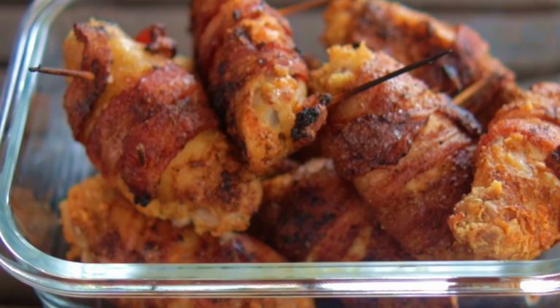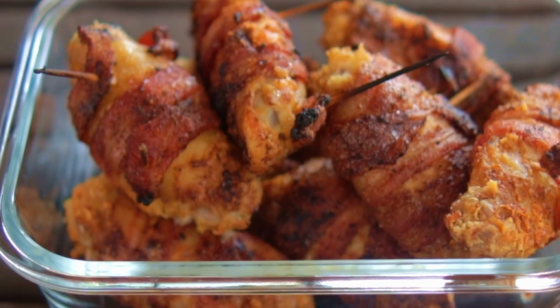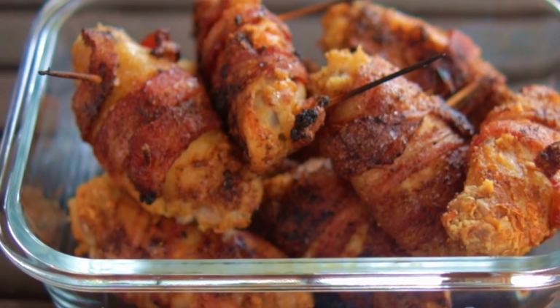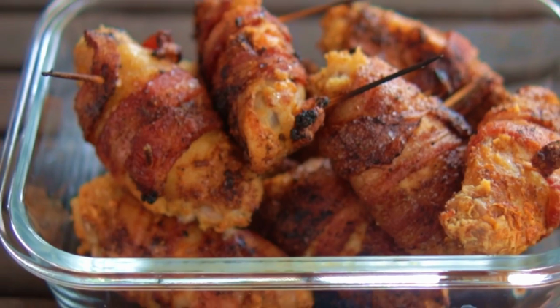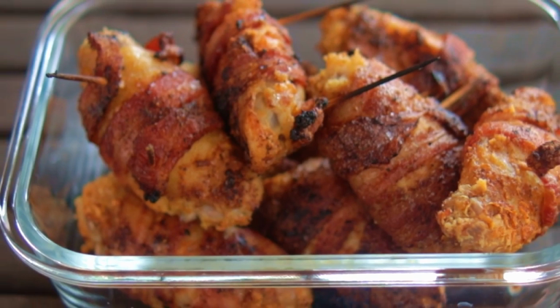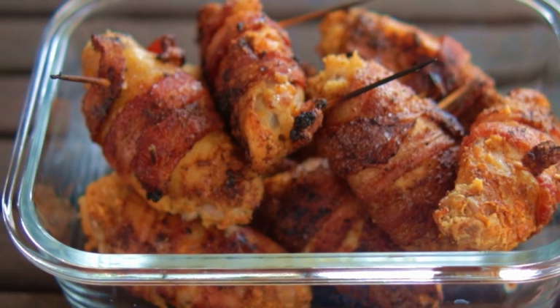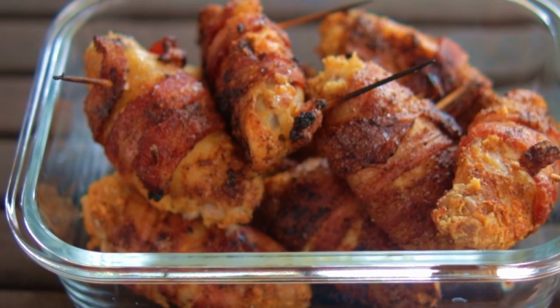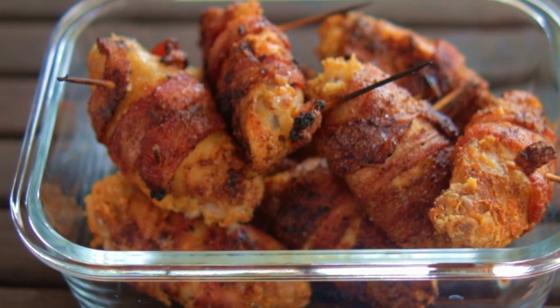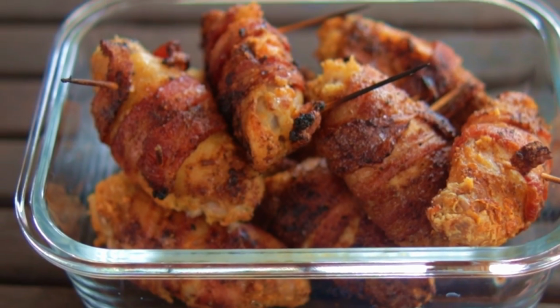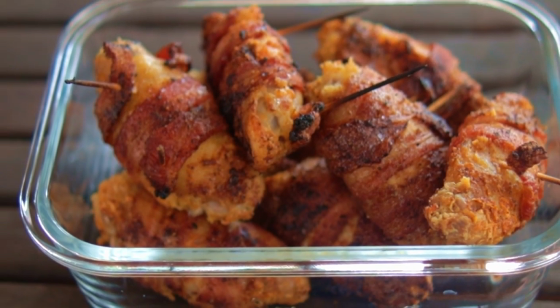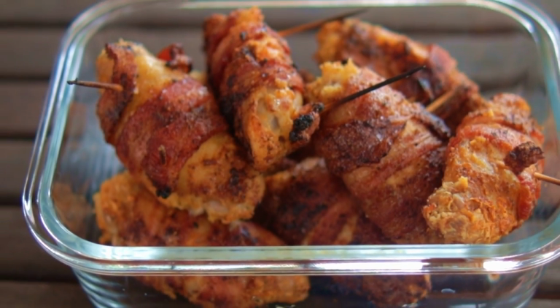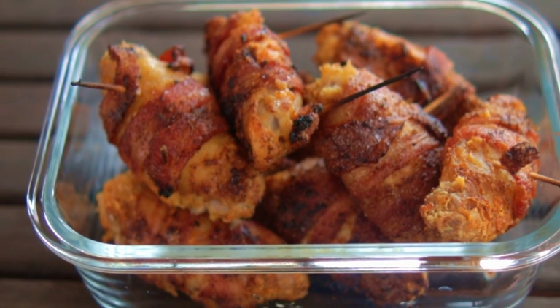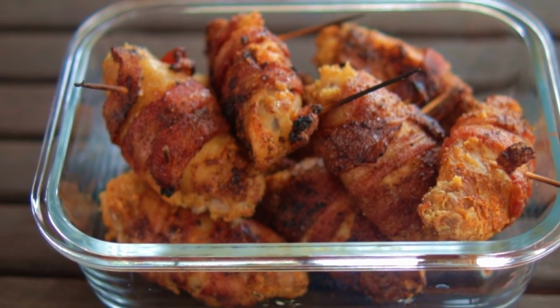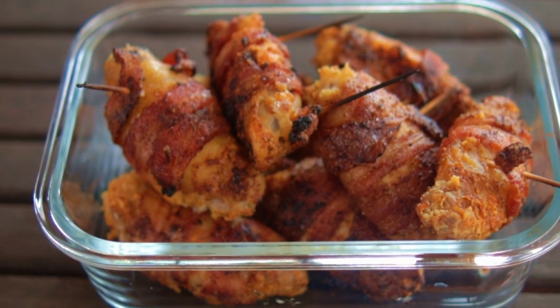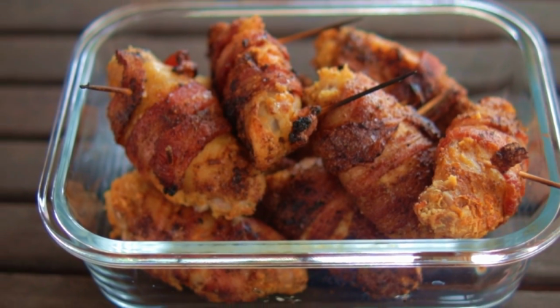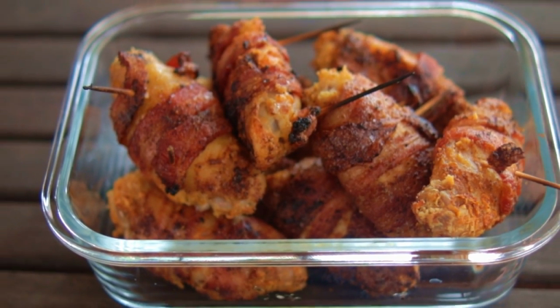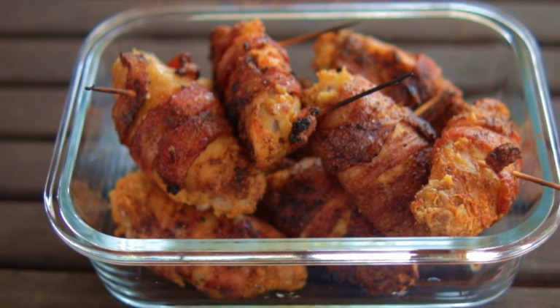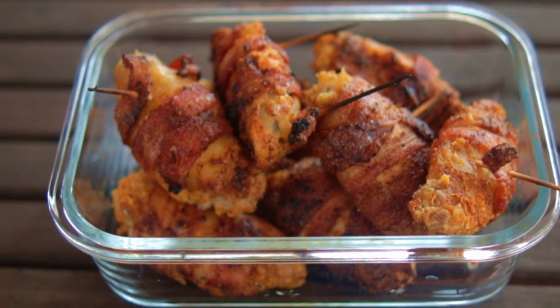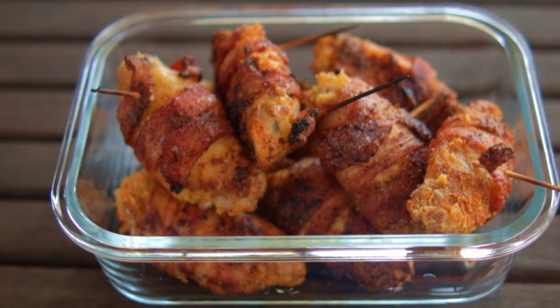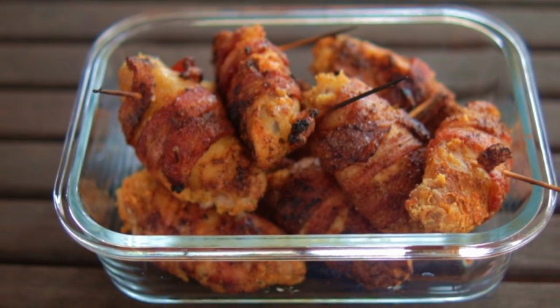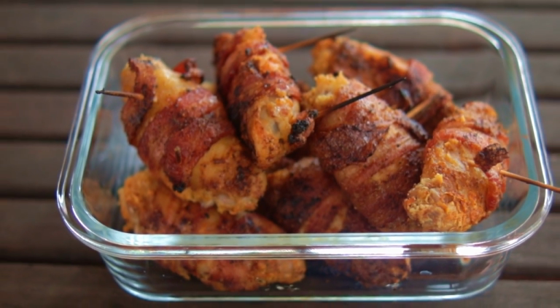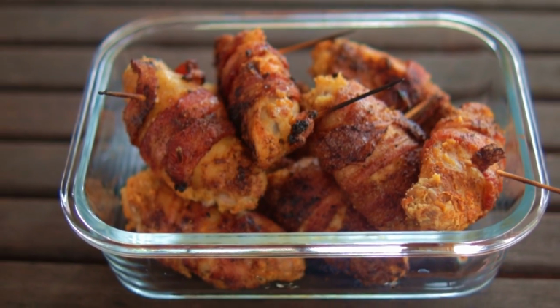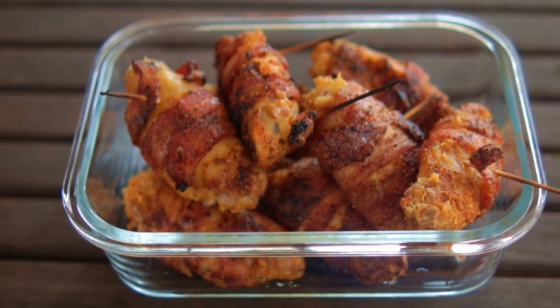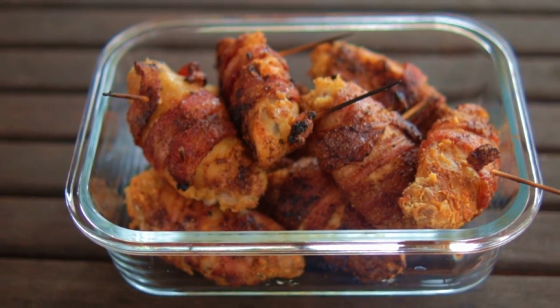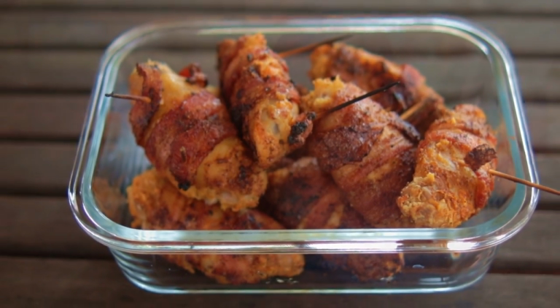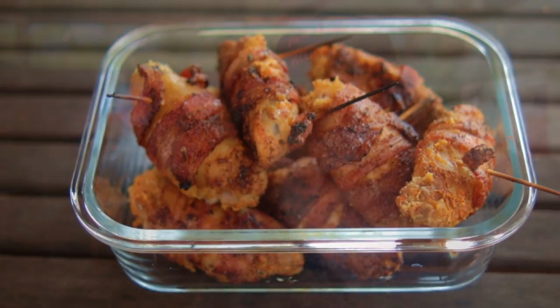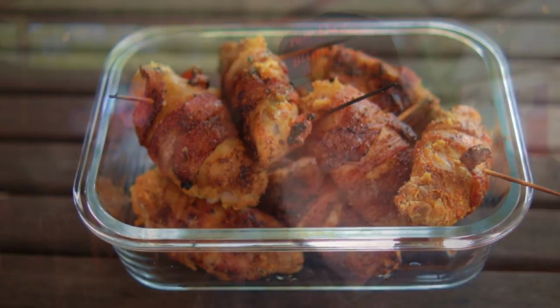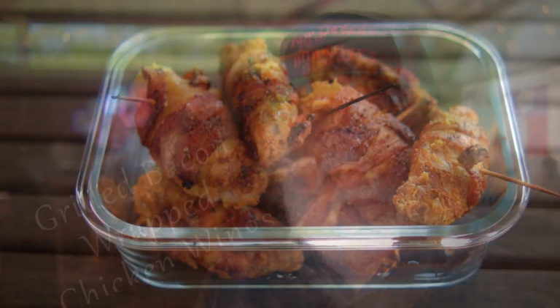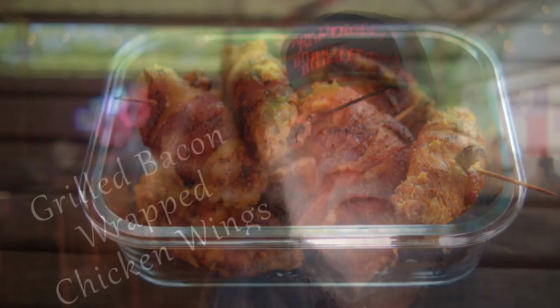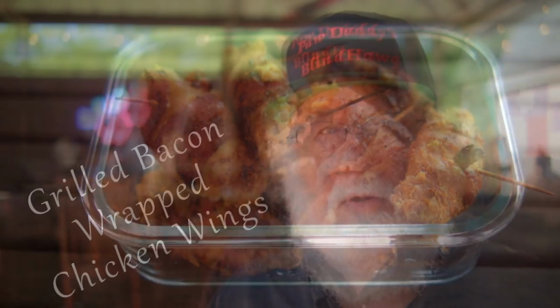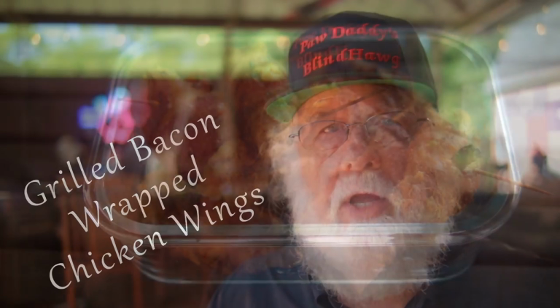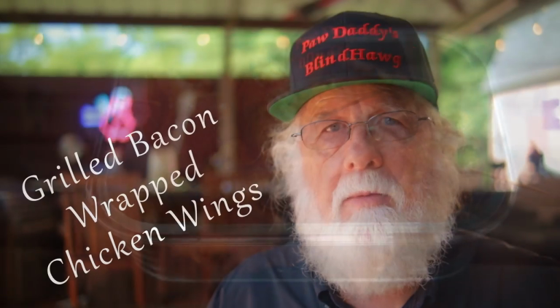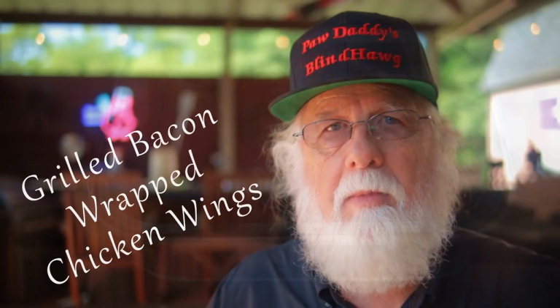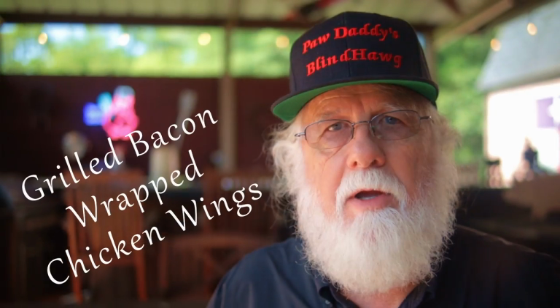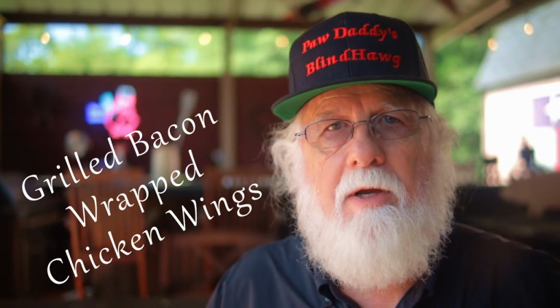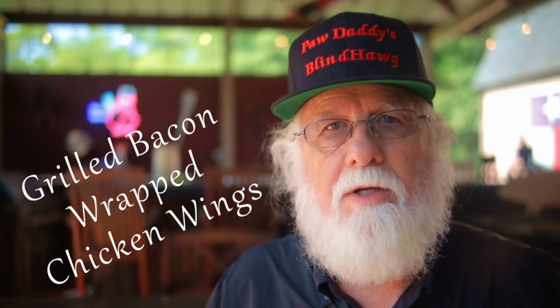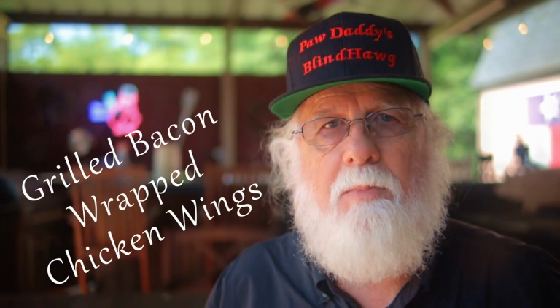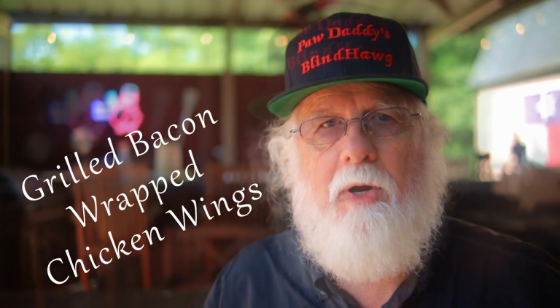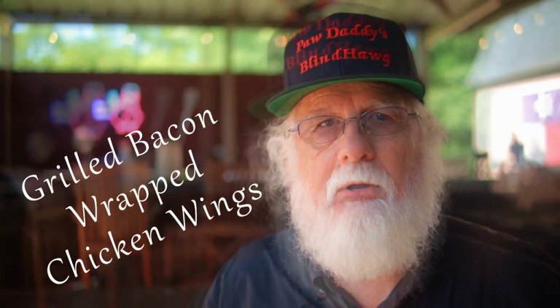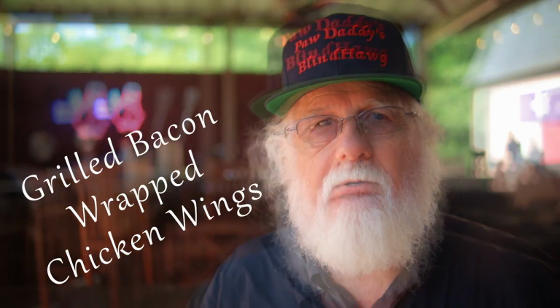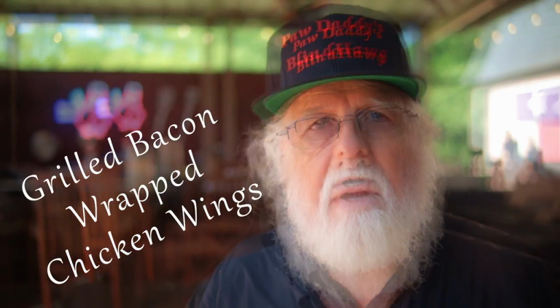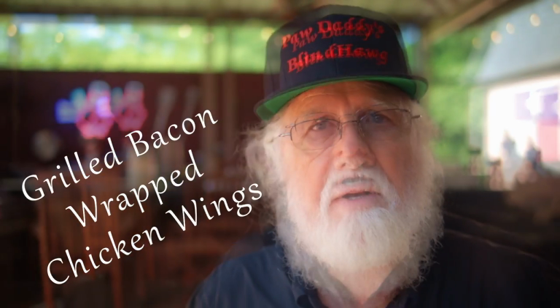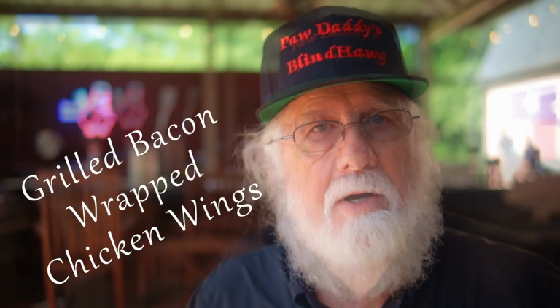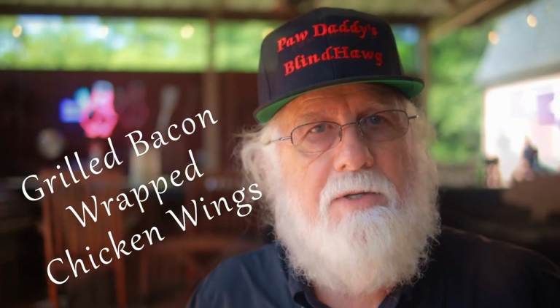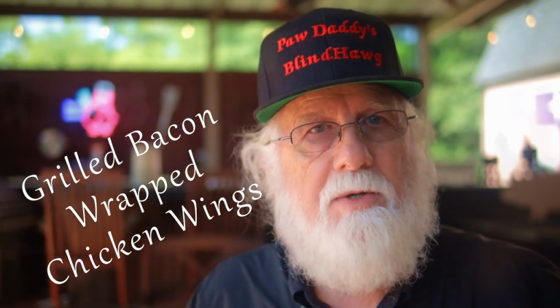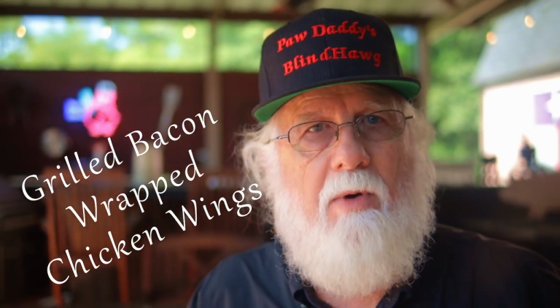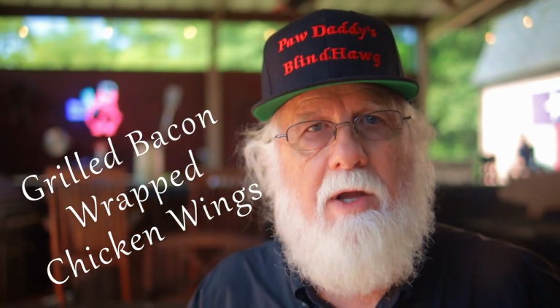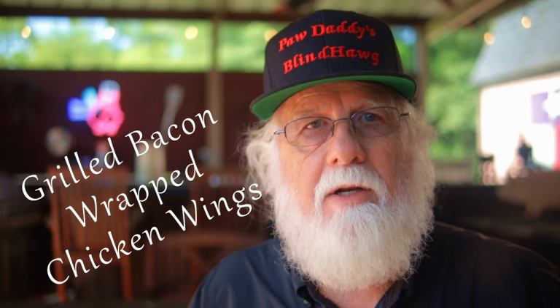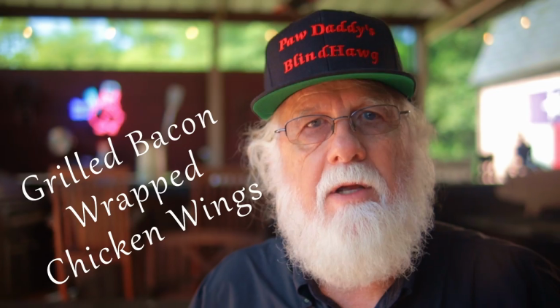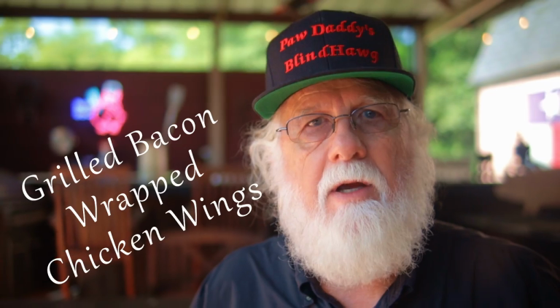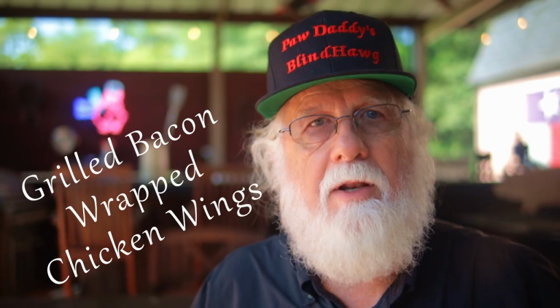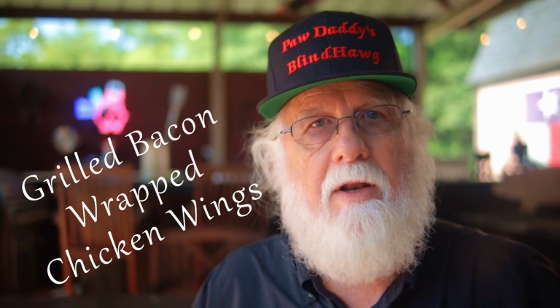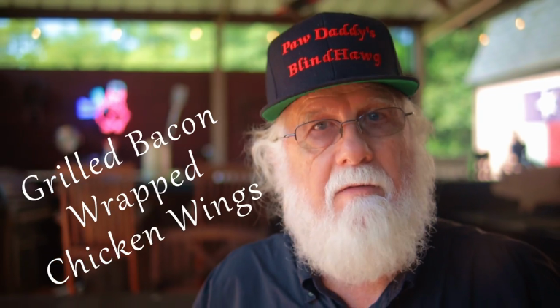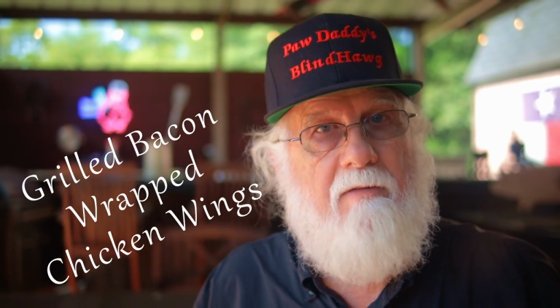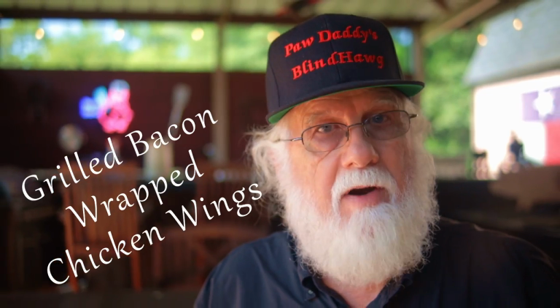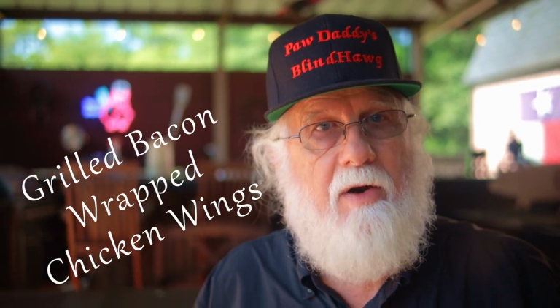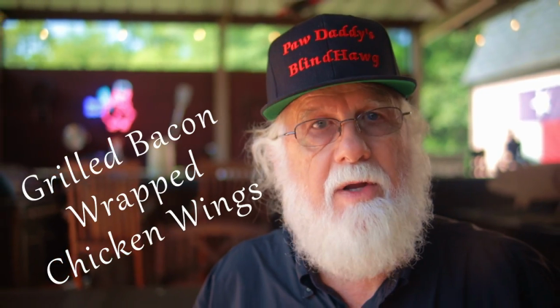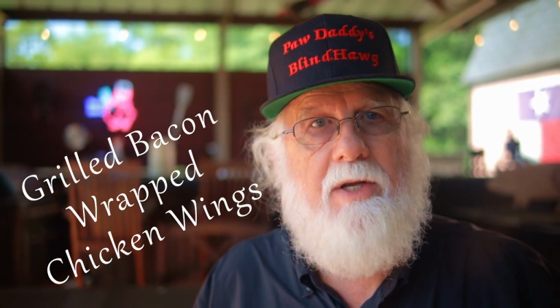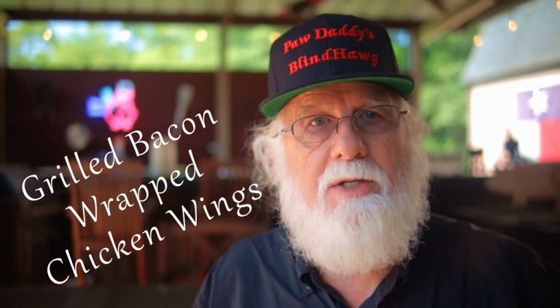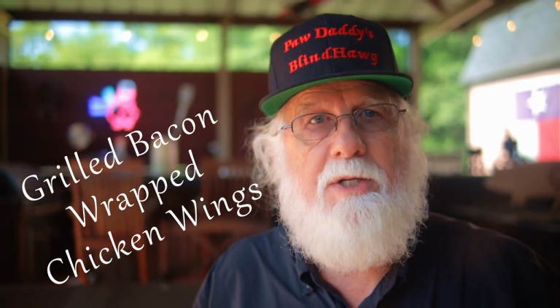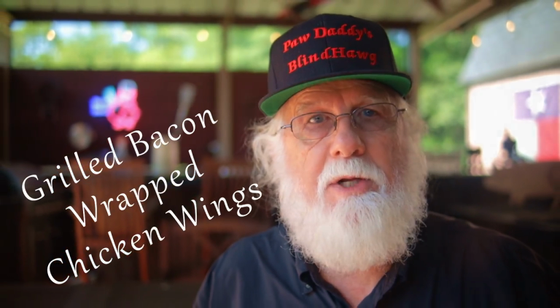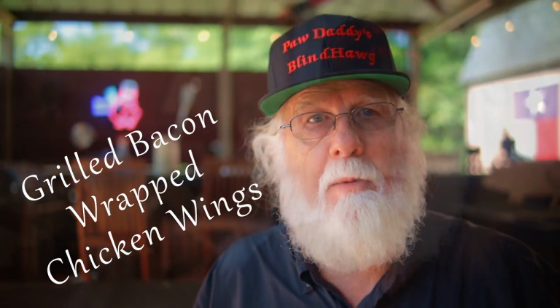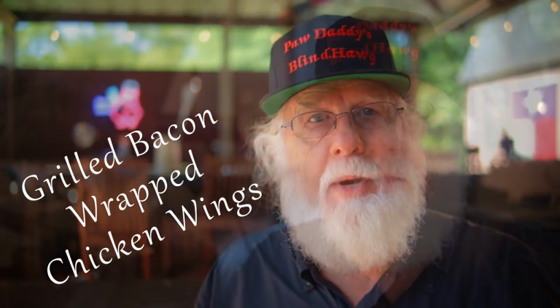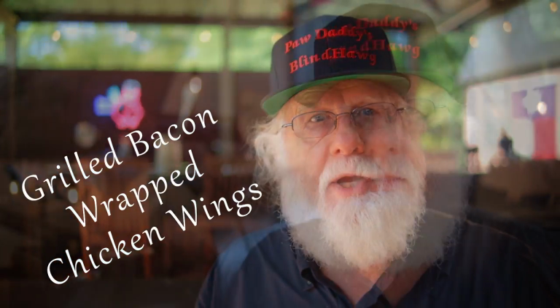Grilled bacon wrapped chicken wings are a real easy way to update your game day experience. They taste great and they're very easy to make.